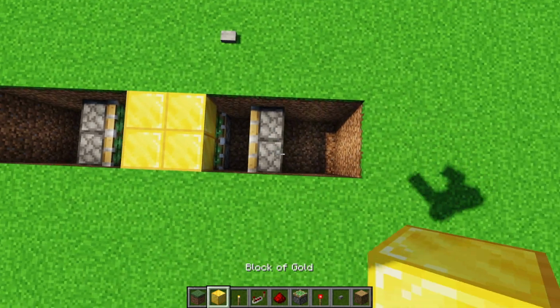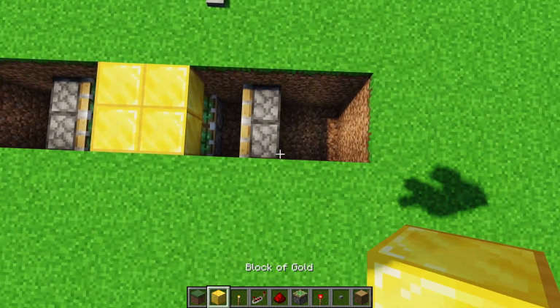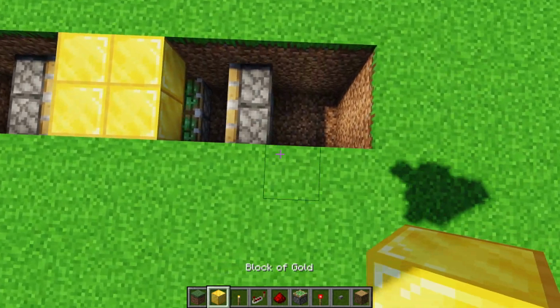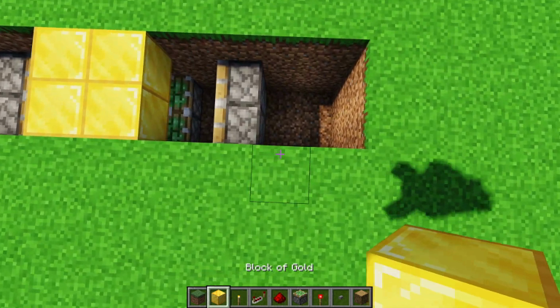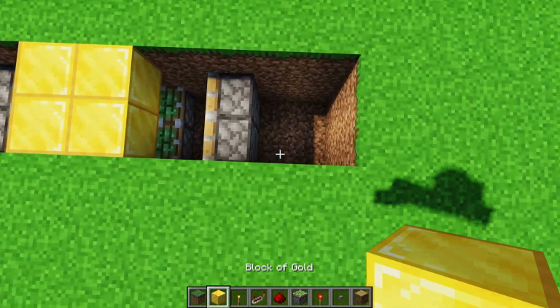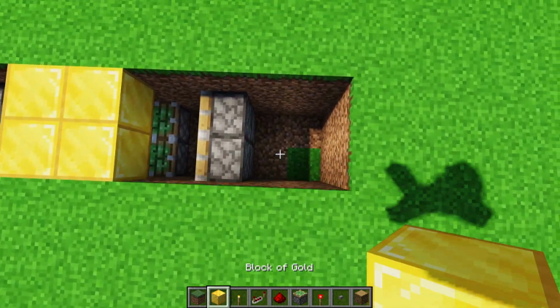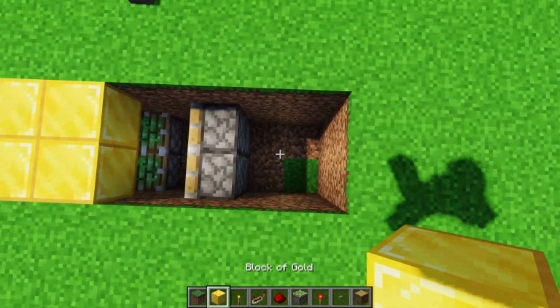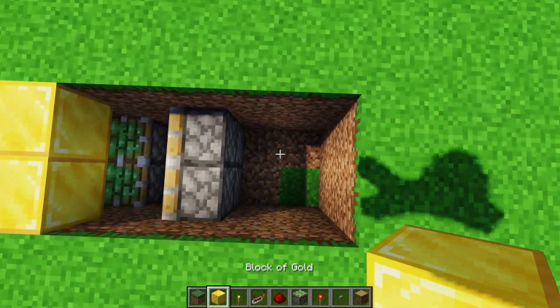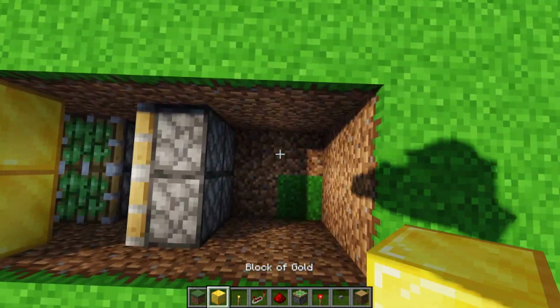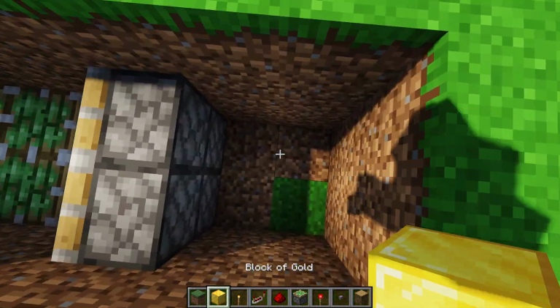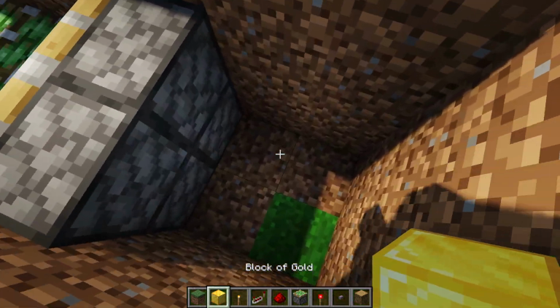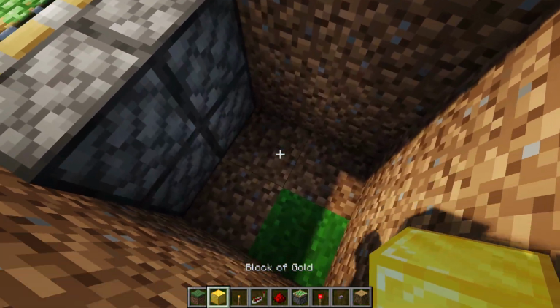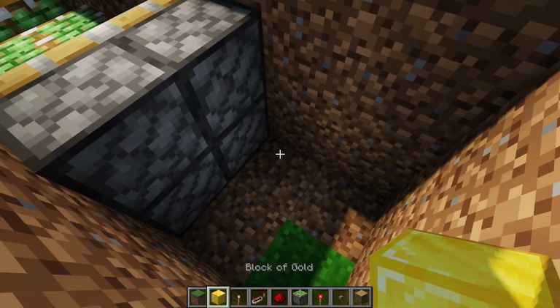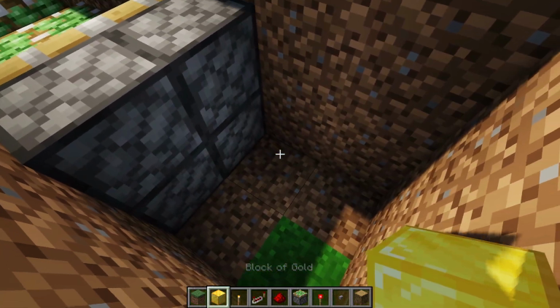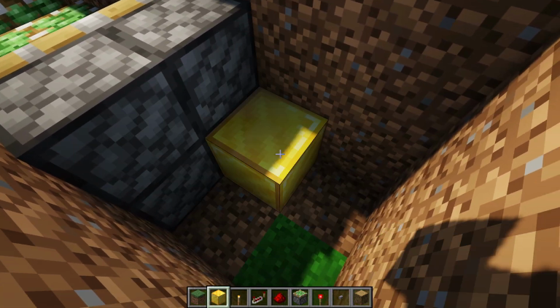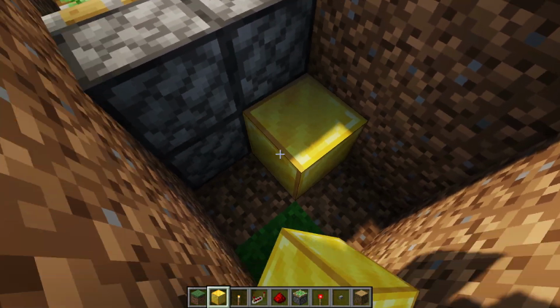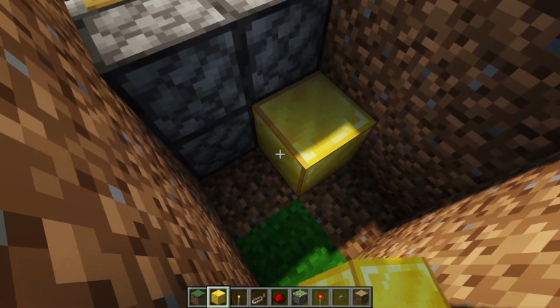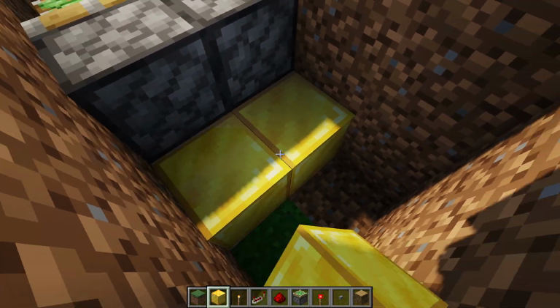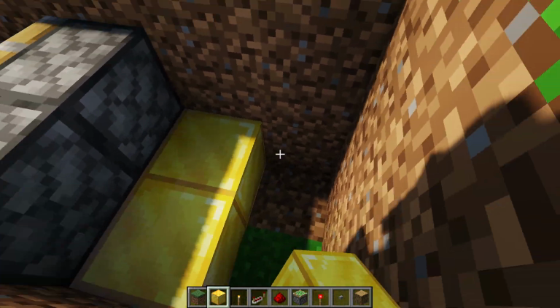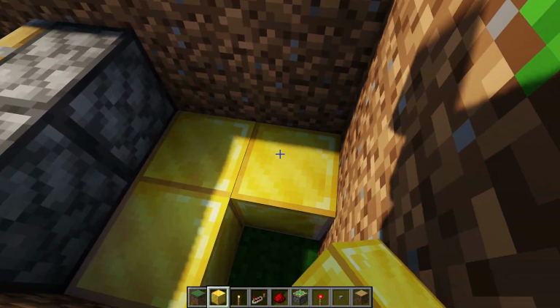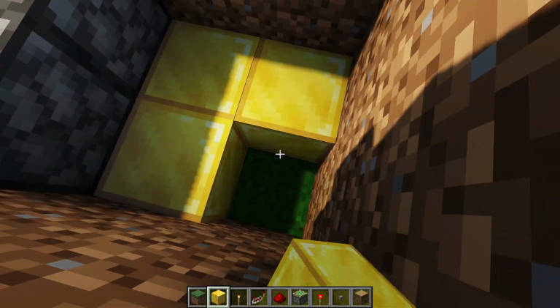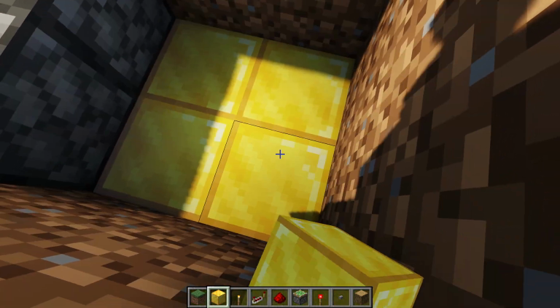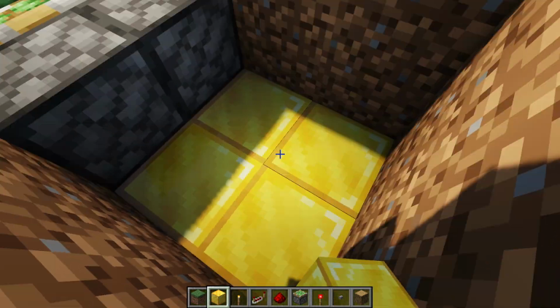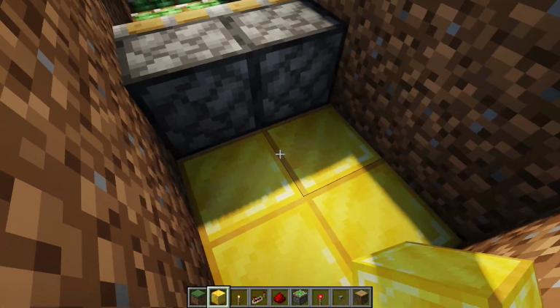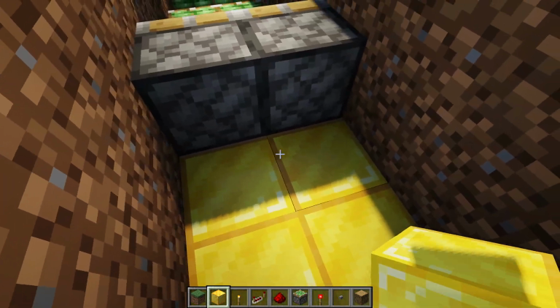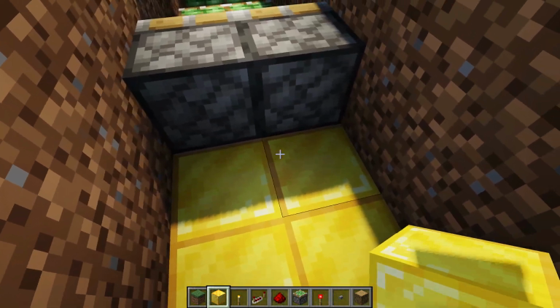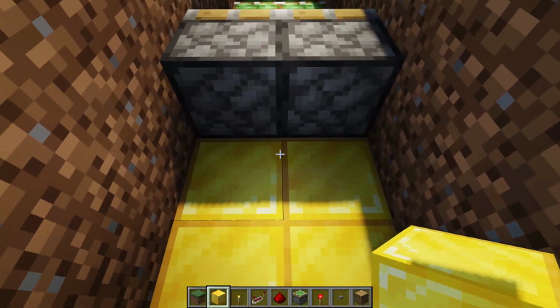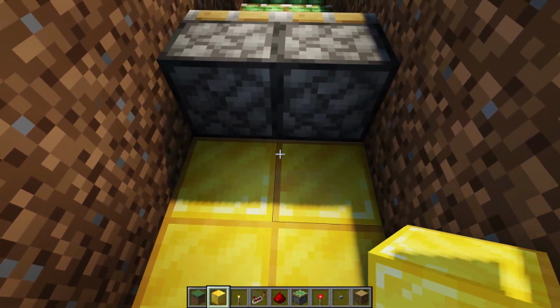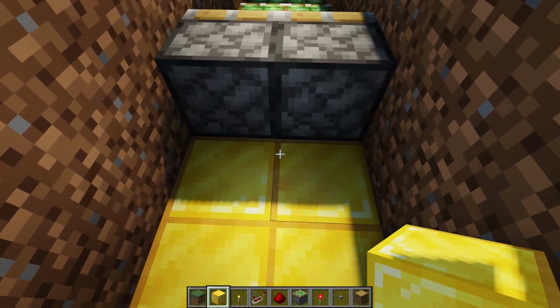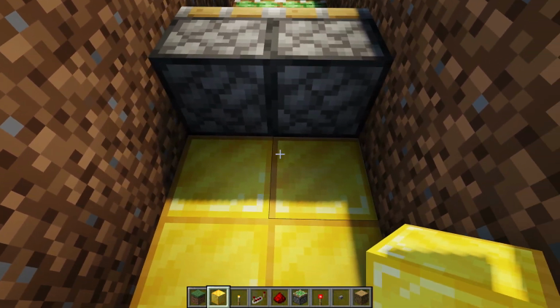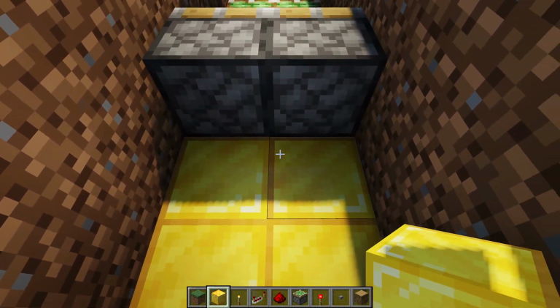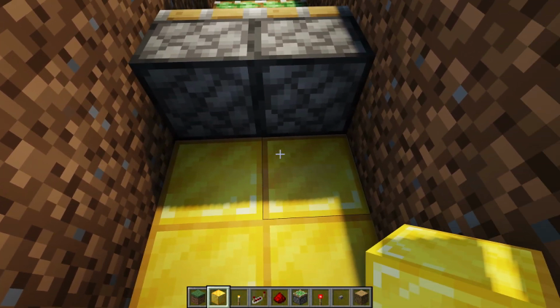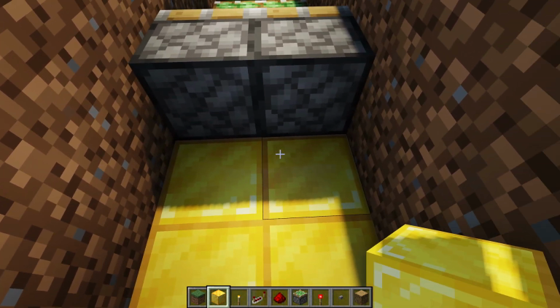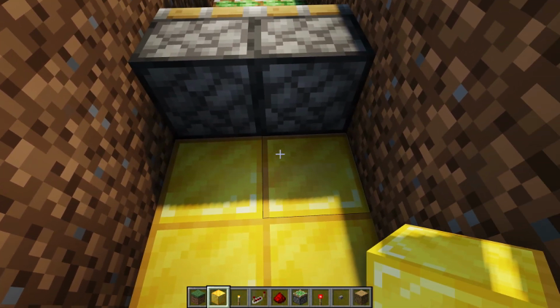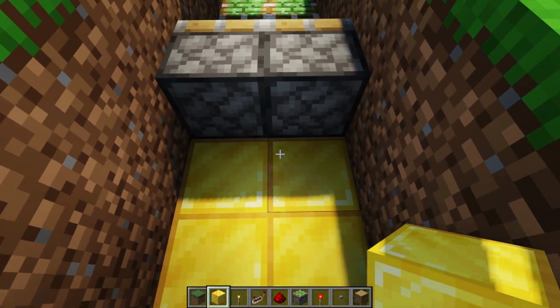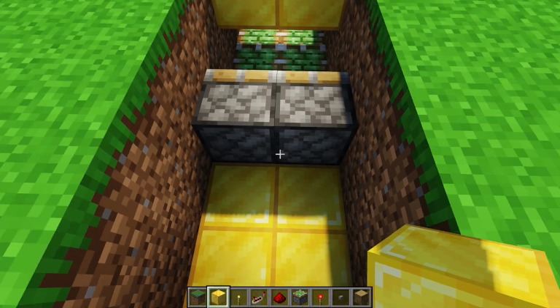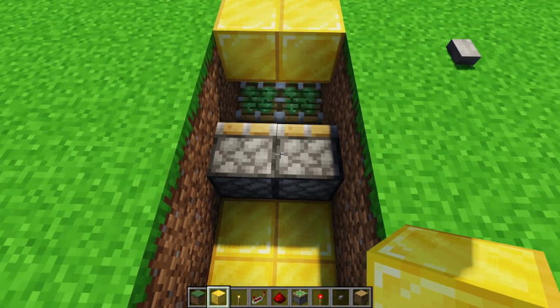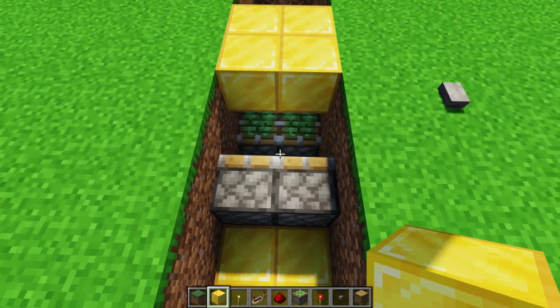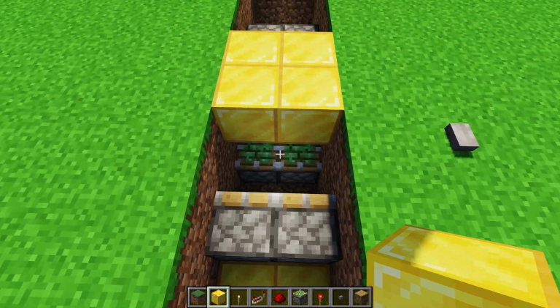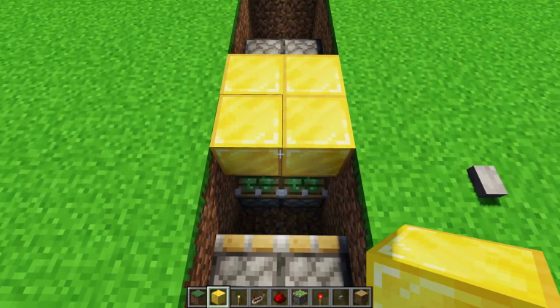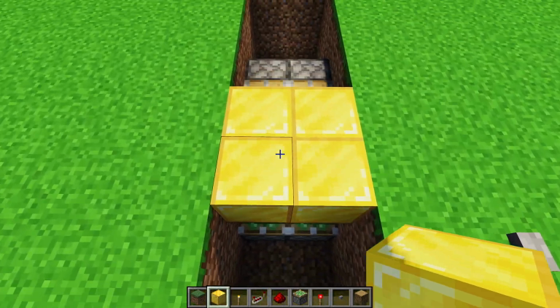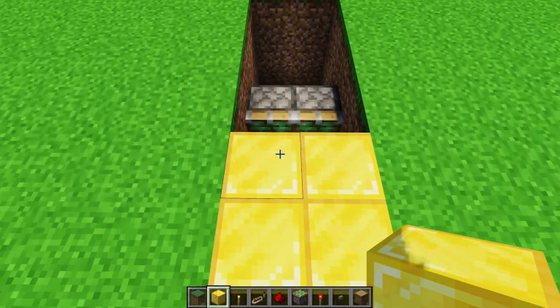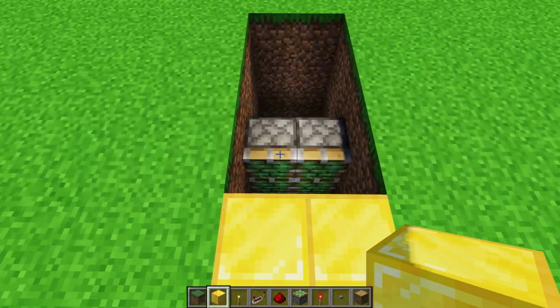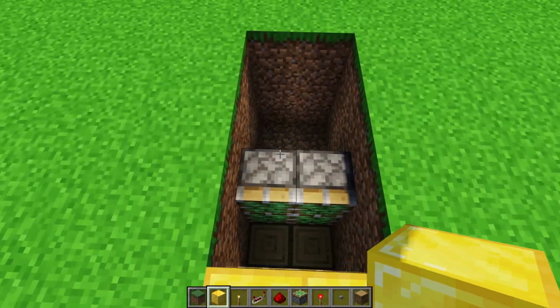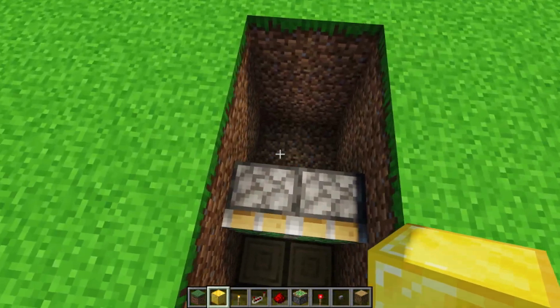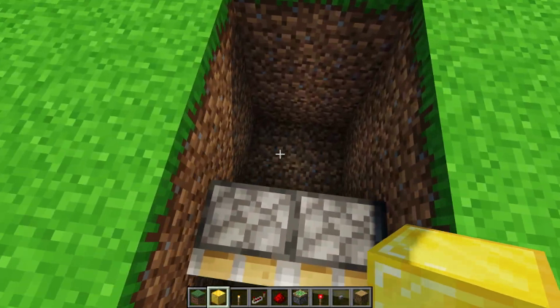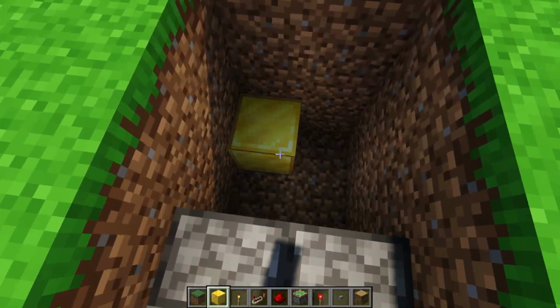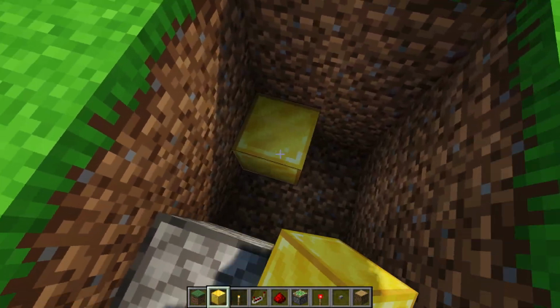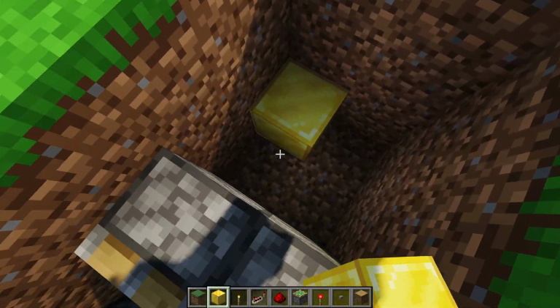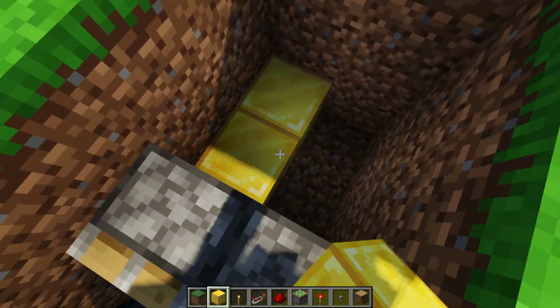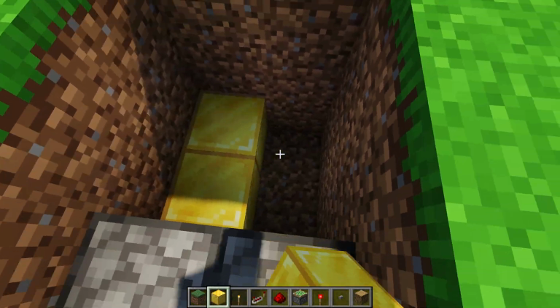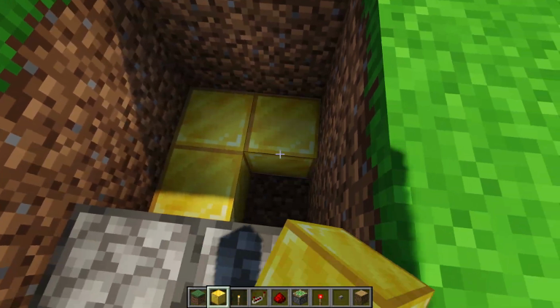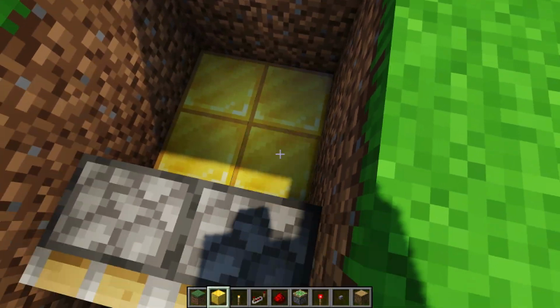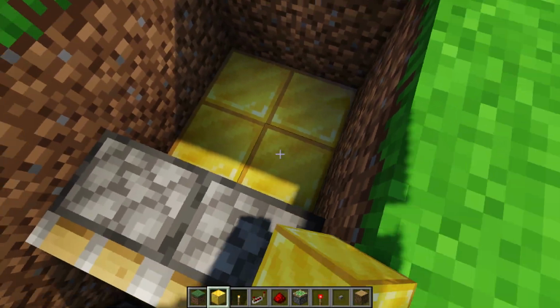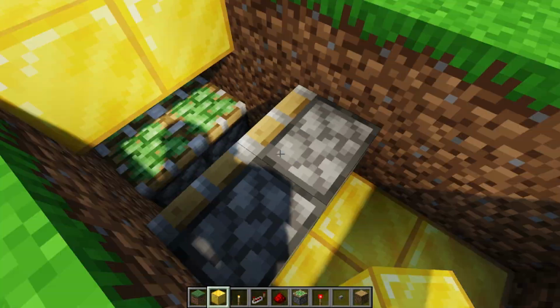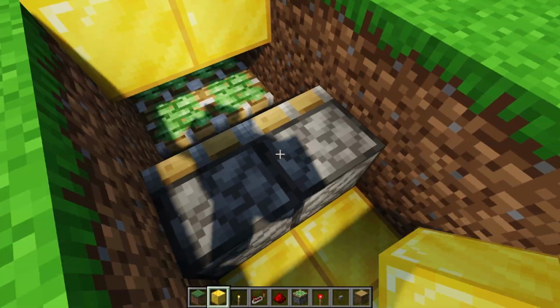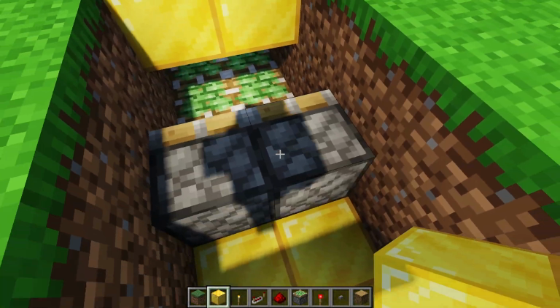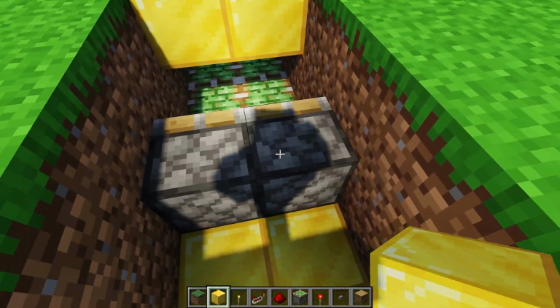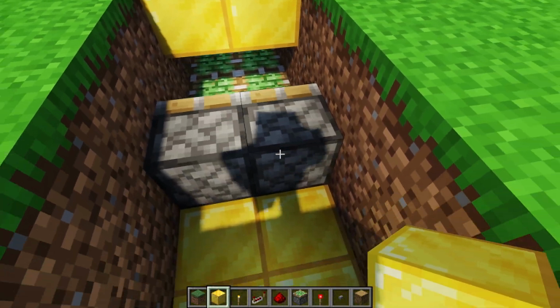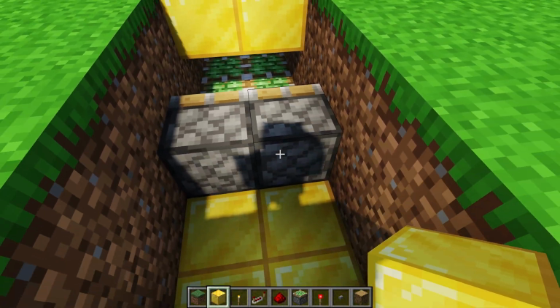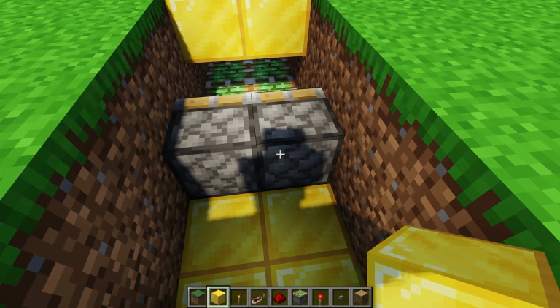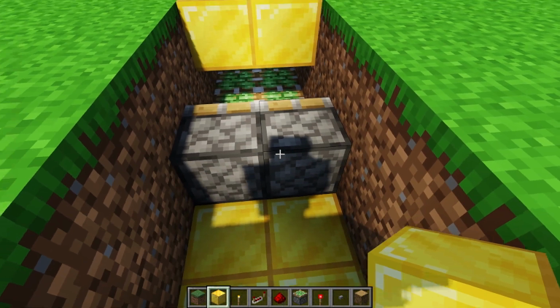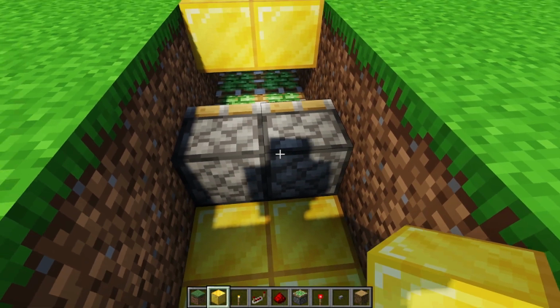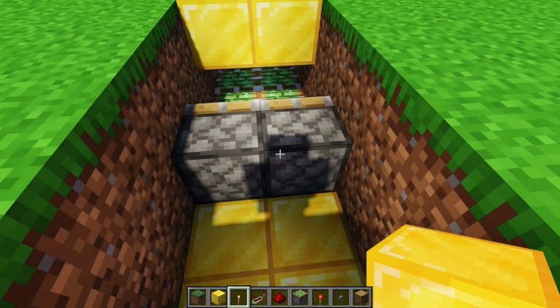Next, what we'll do is place any opaque block here. This is so that we can power the pistons.